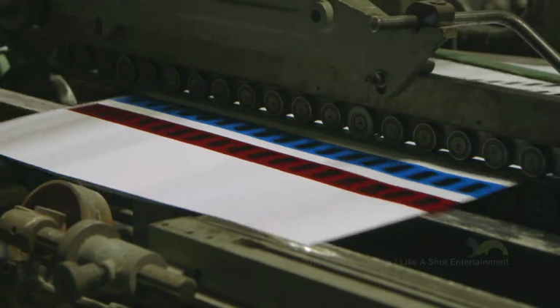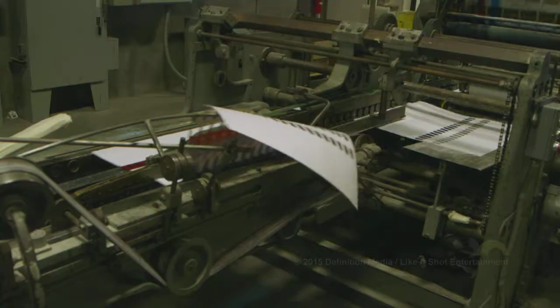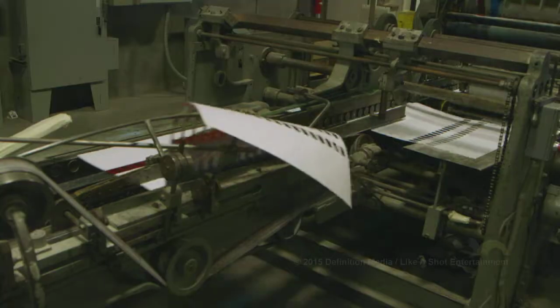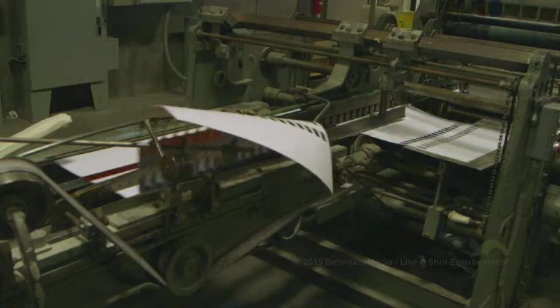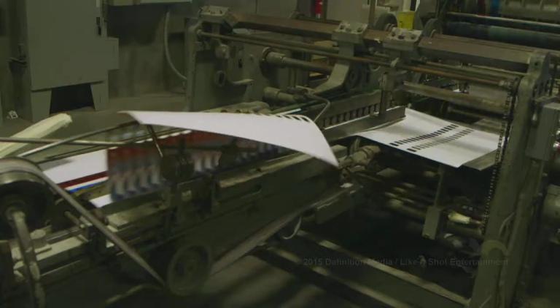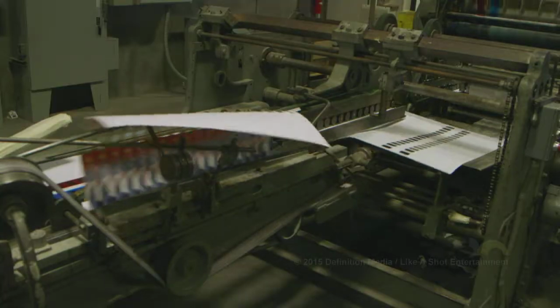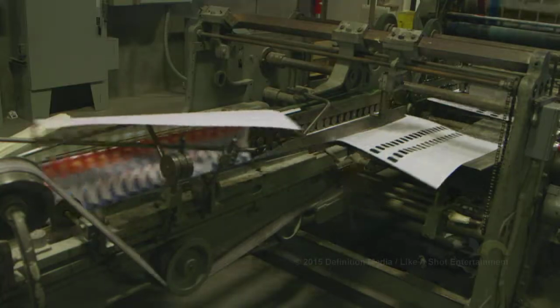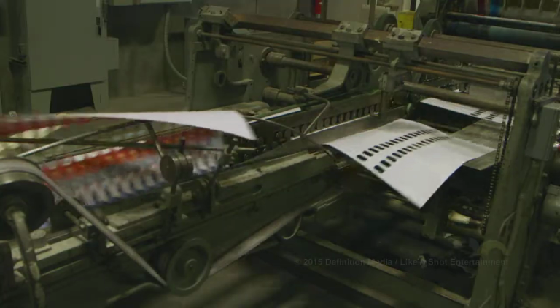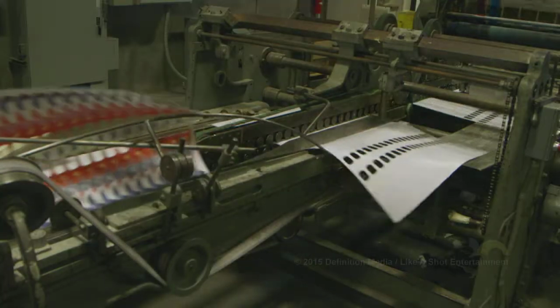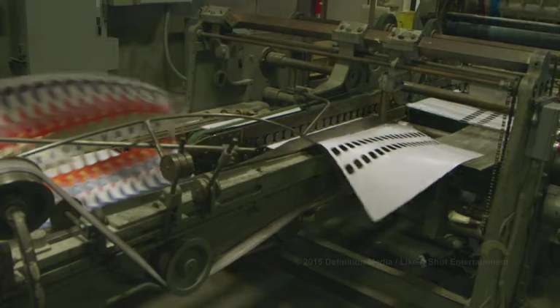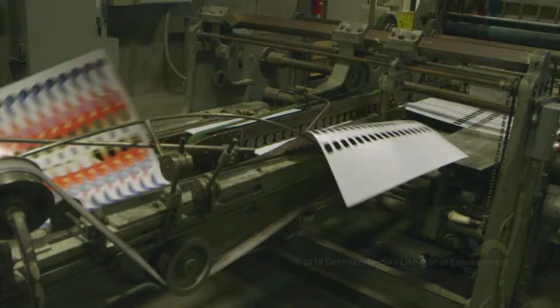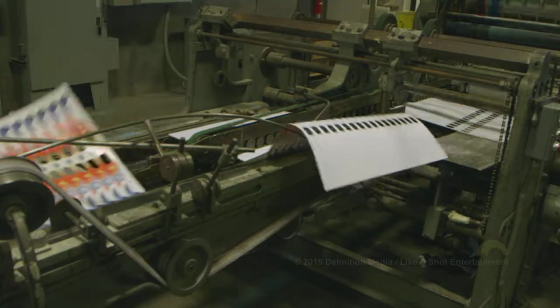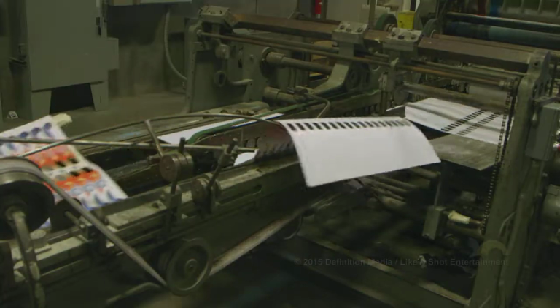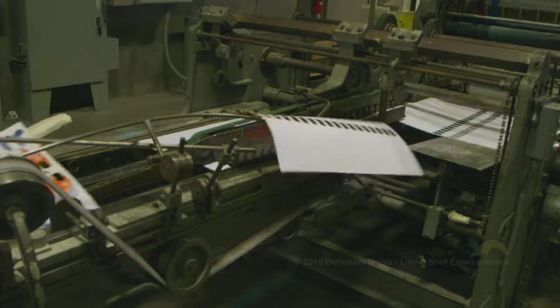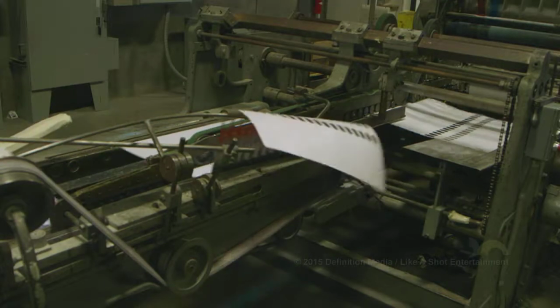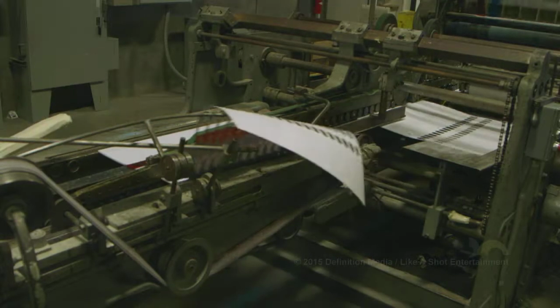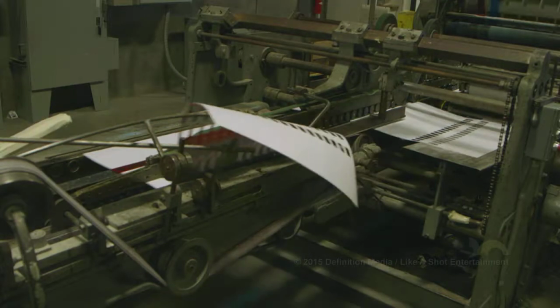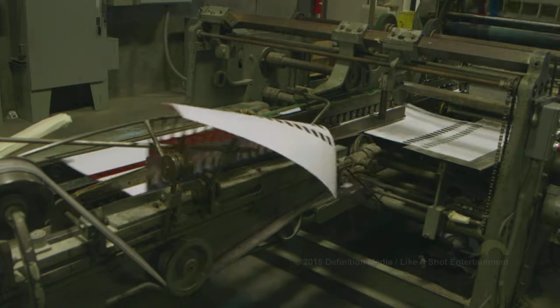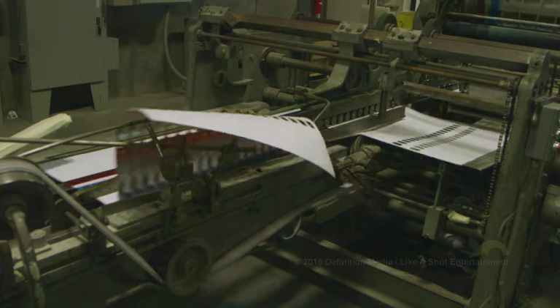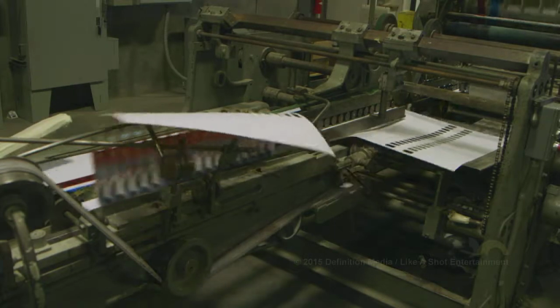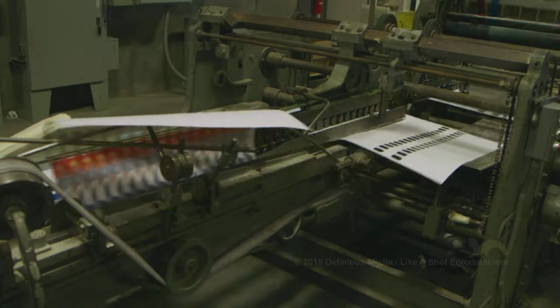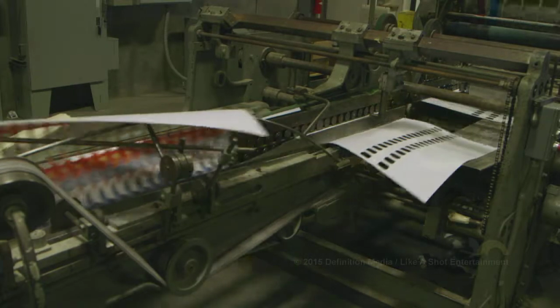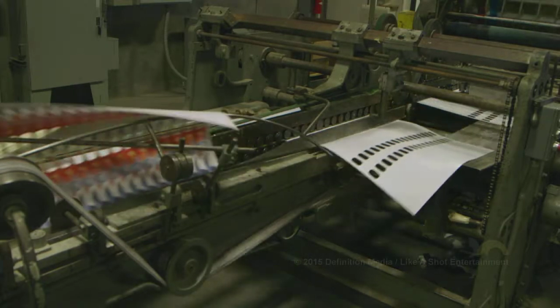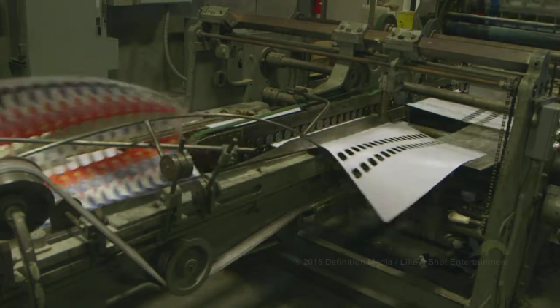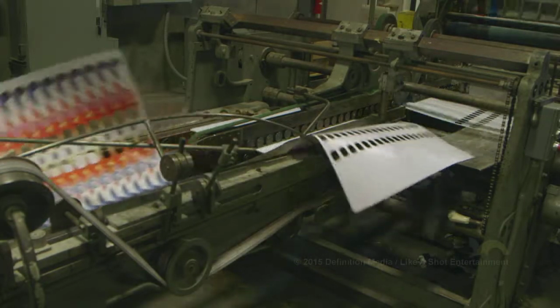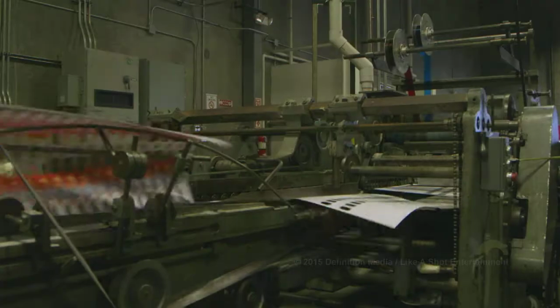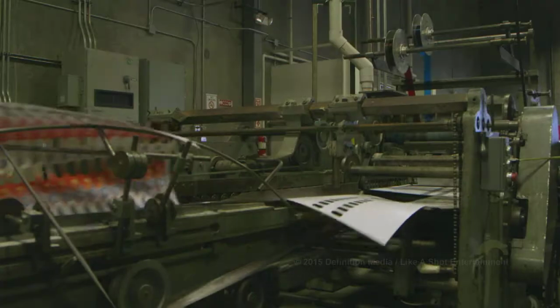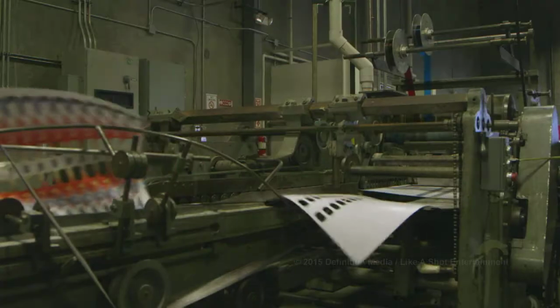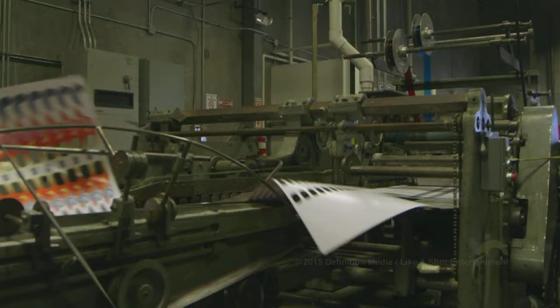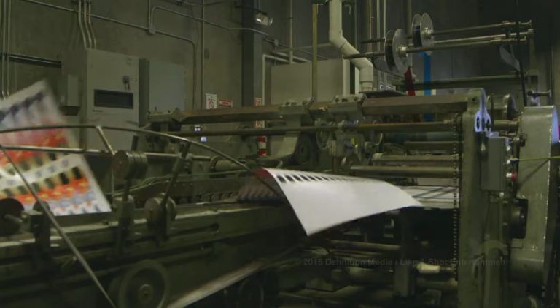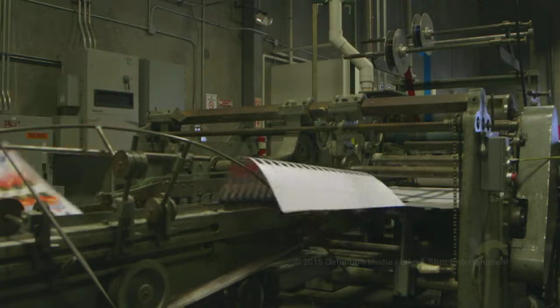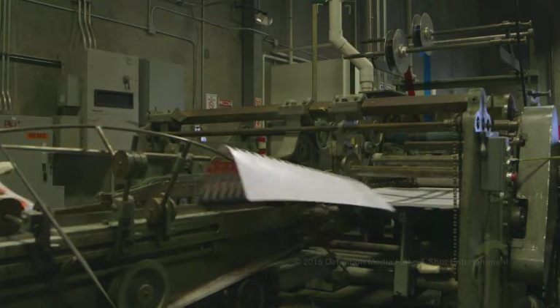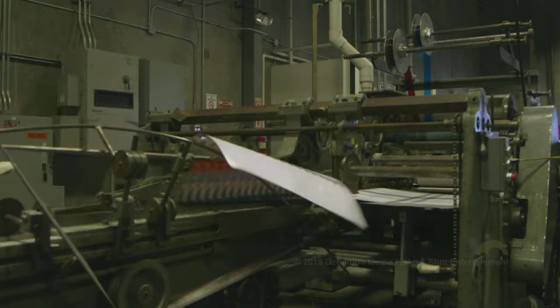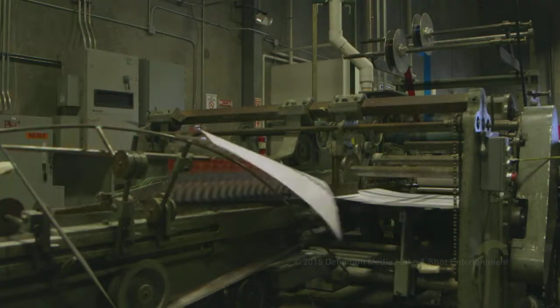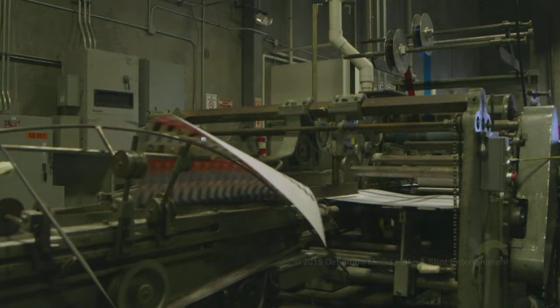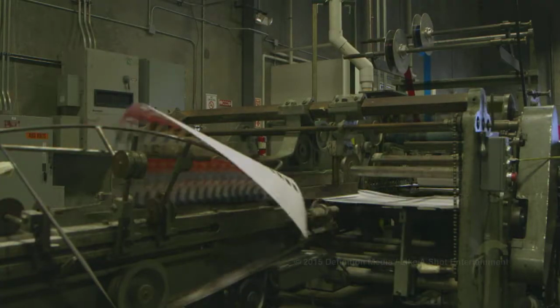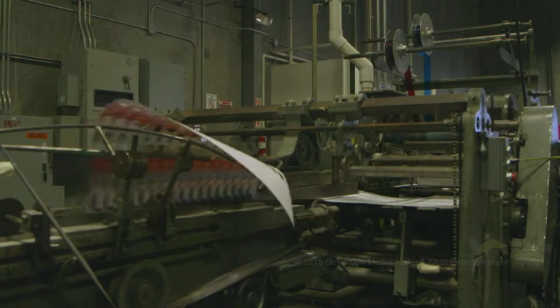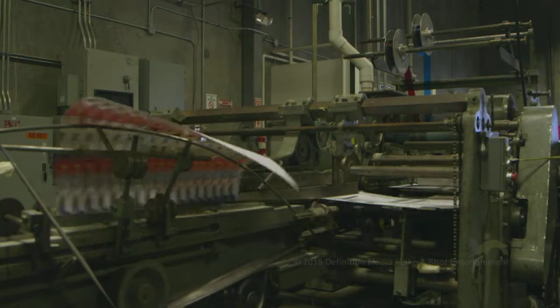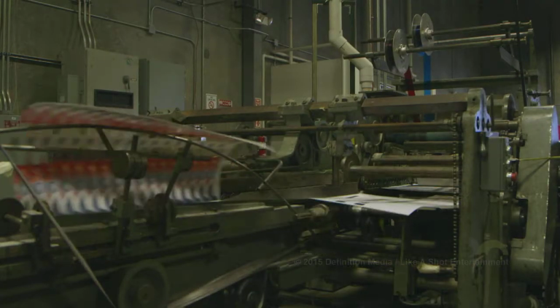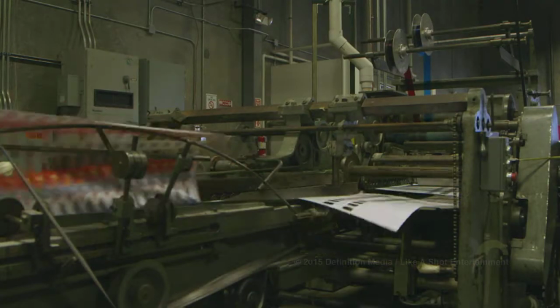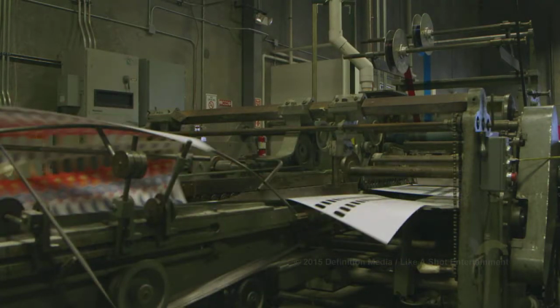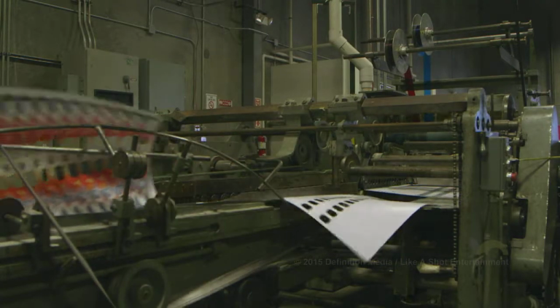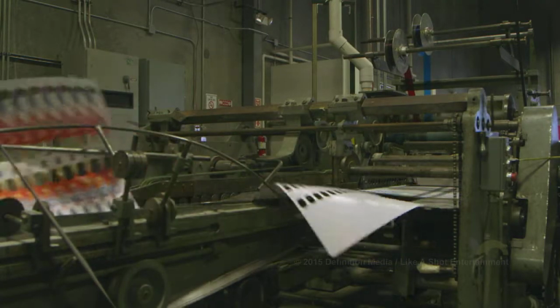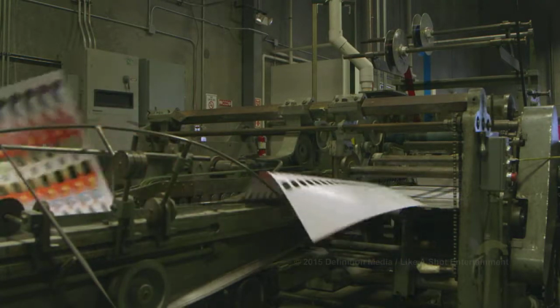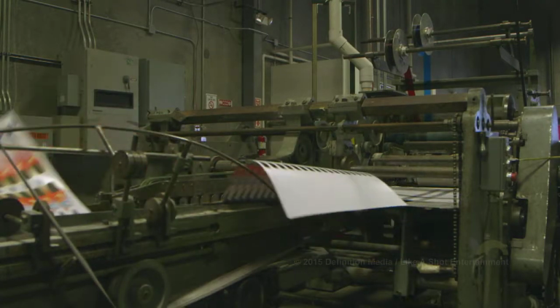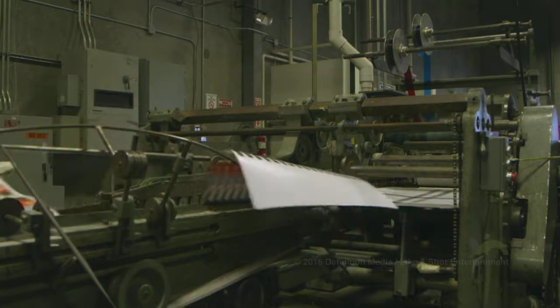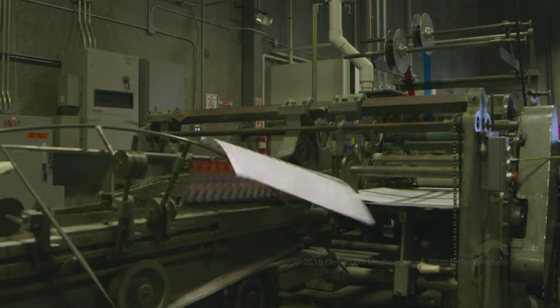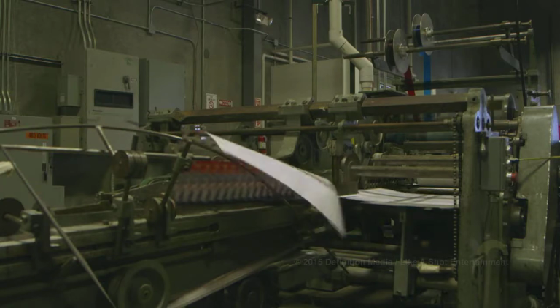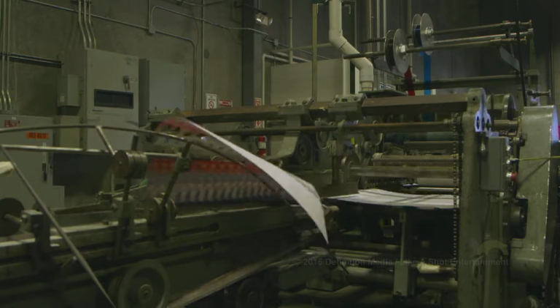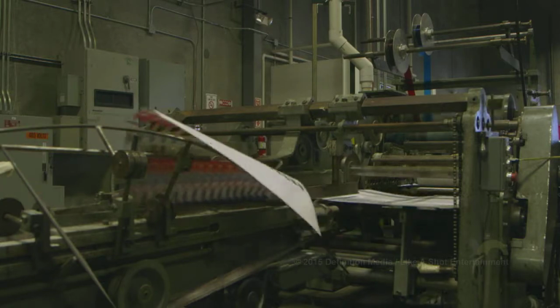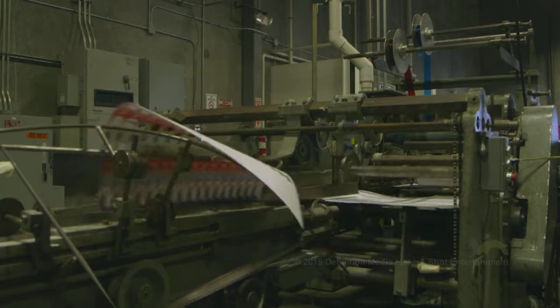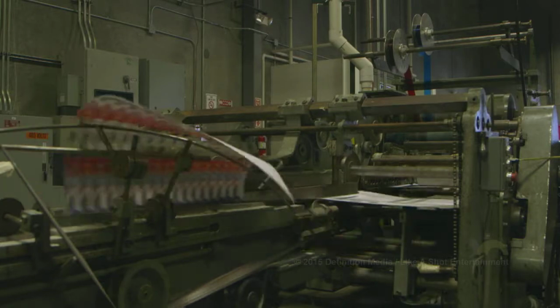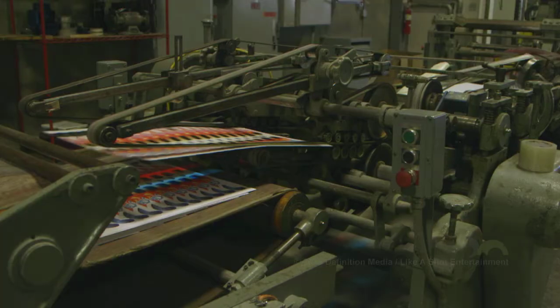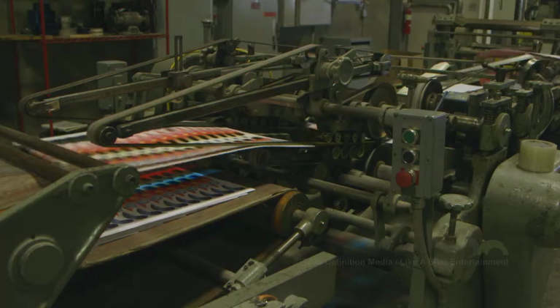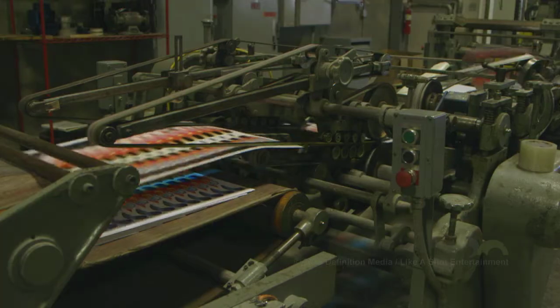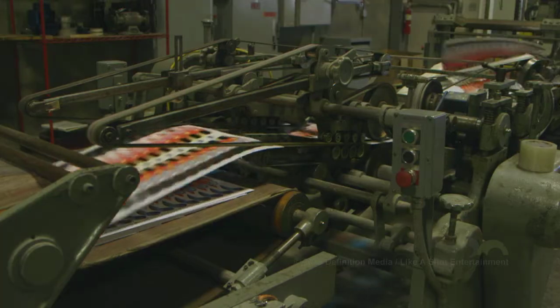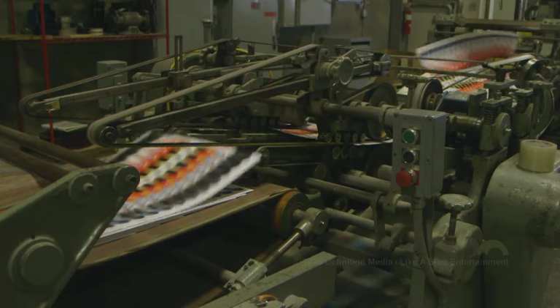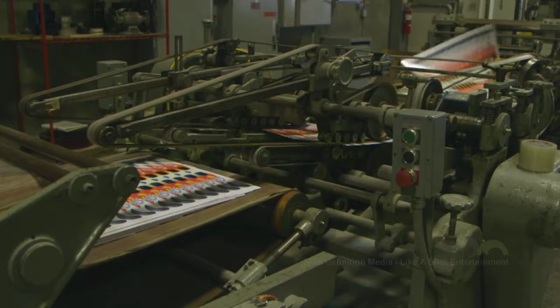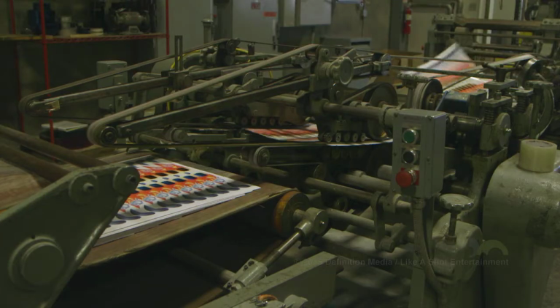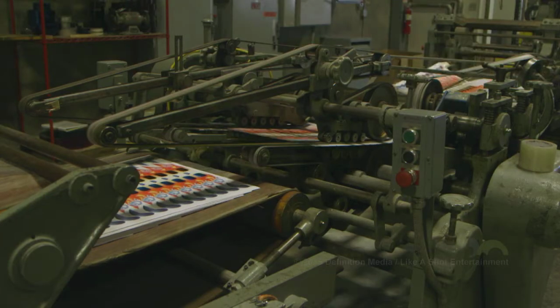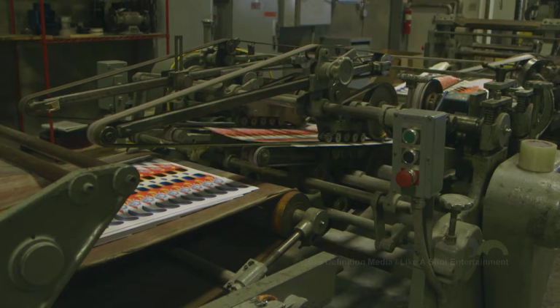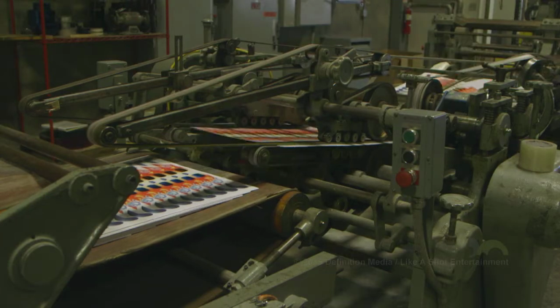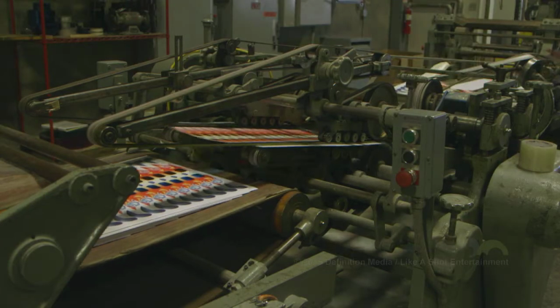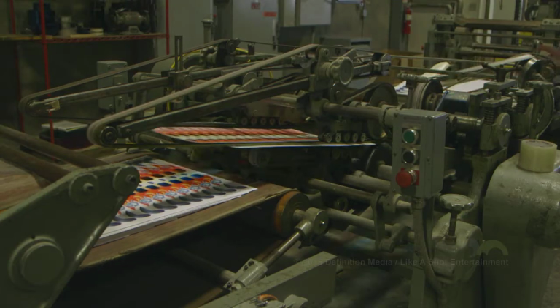Once completed, the sheet is automatically folded over and the back is glued to the front, in order to trap the film between both sheets.